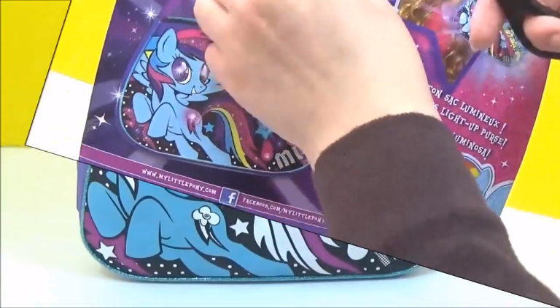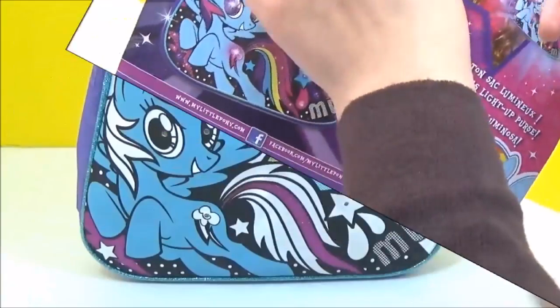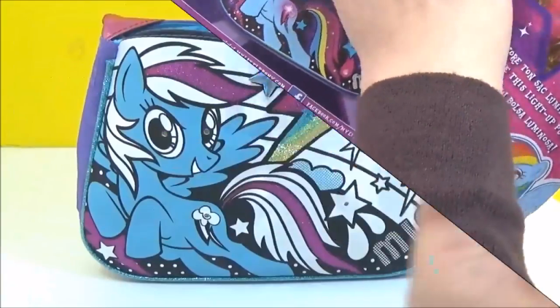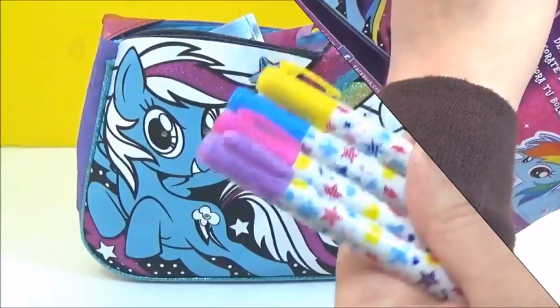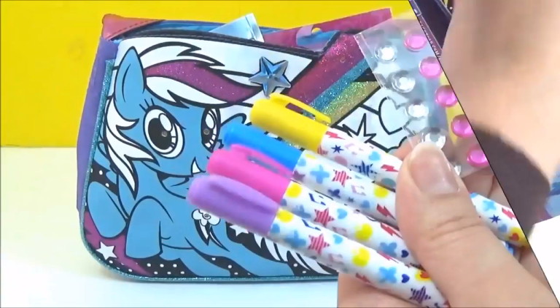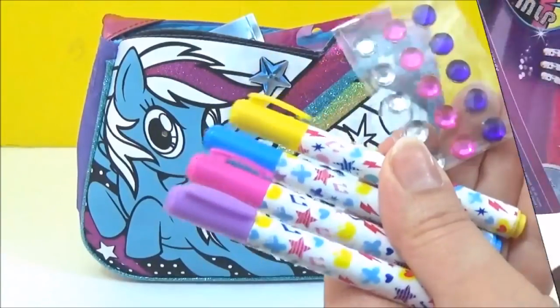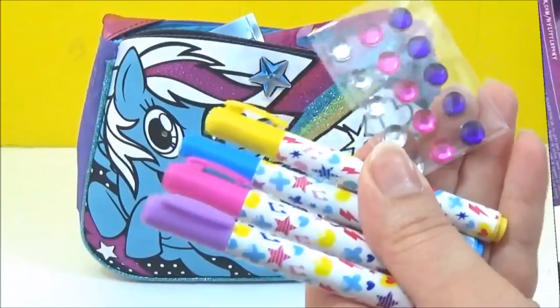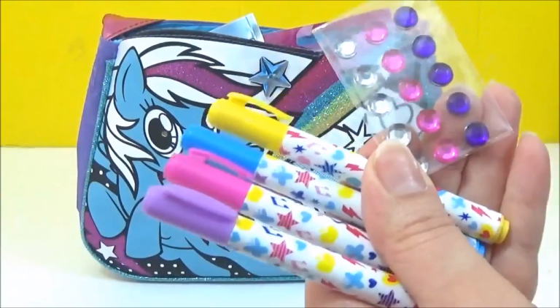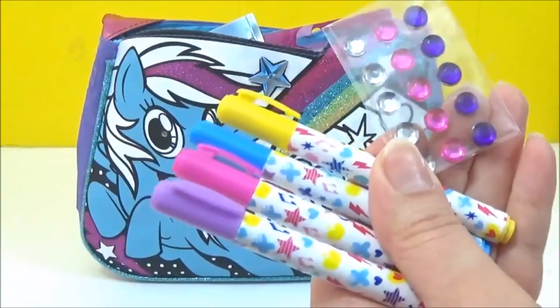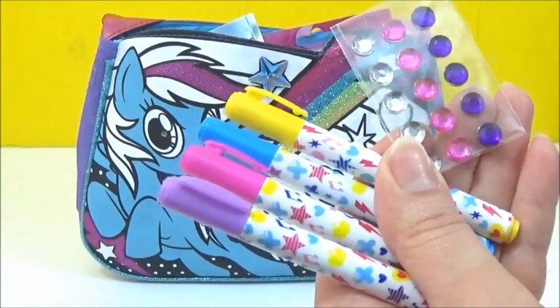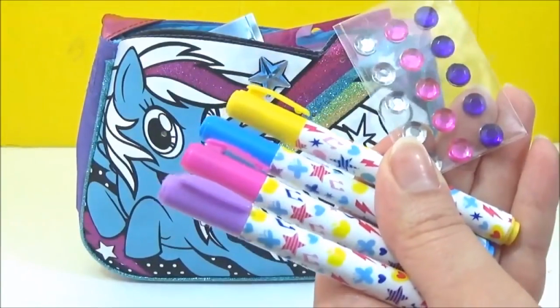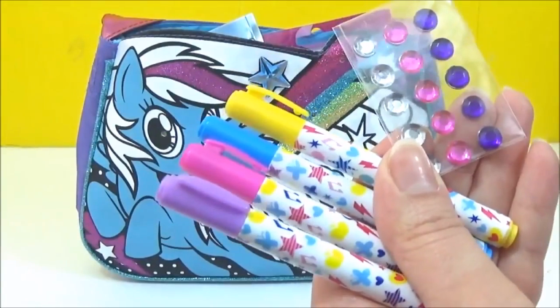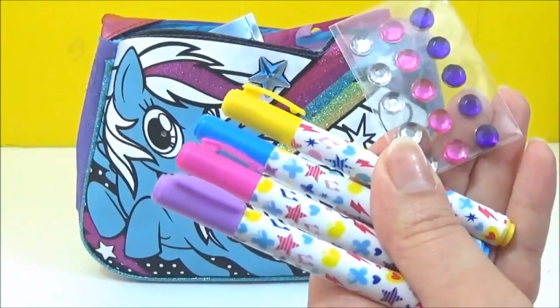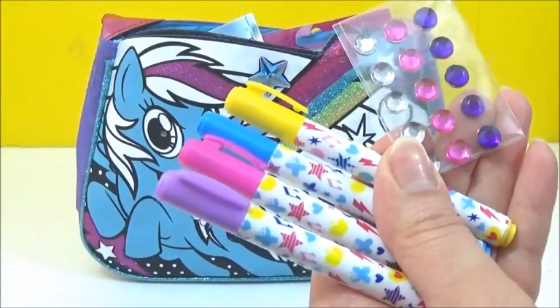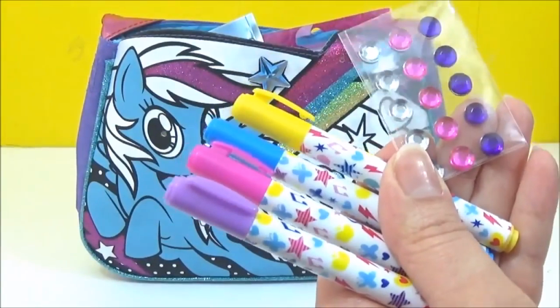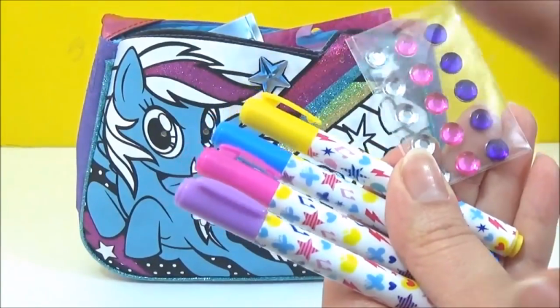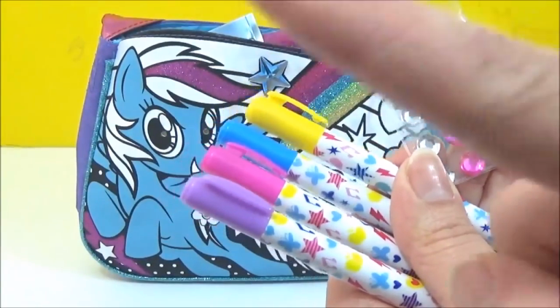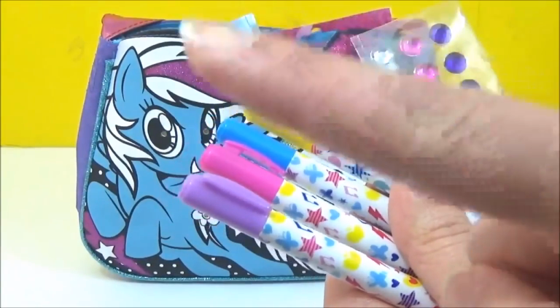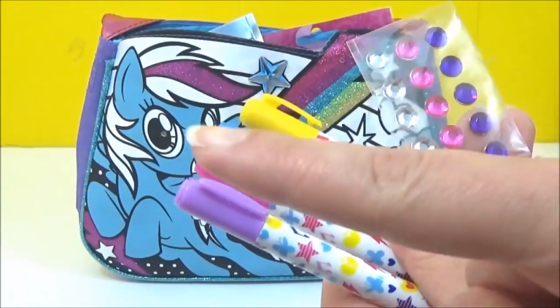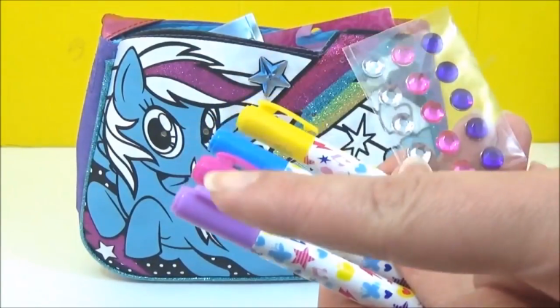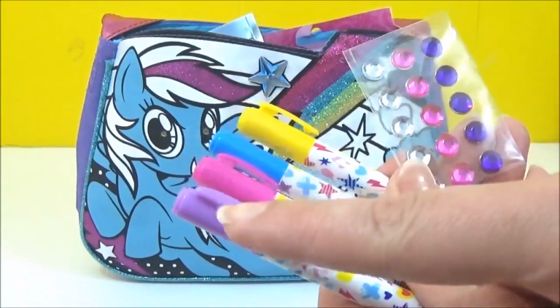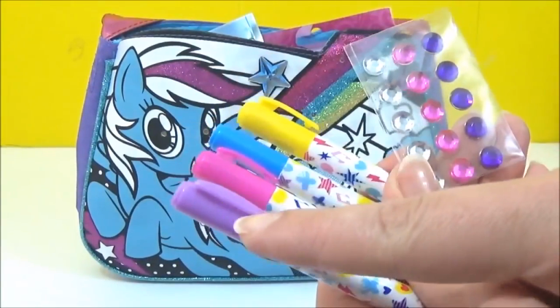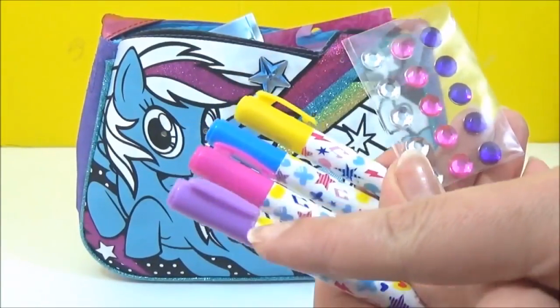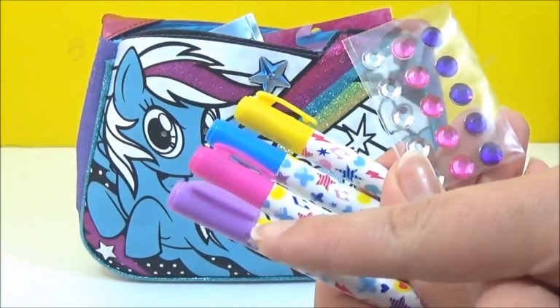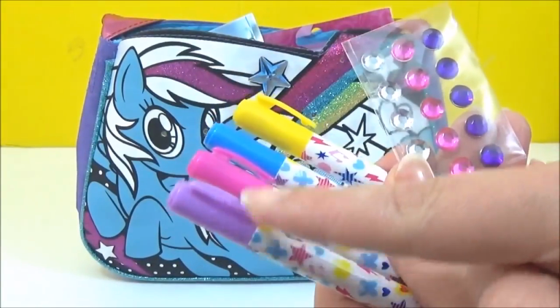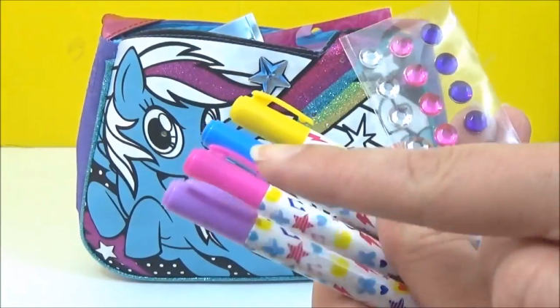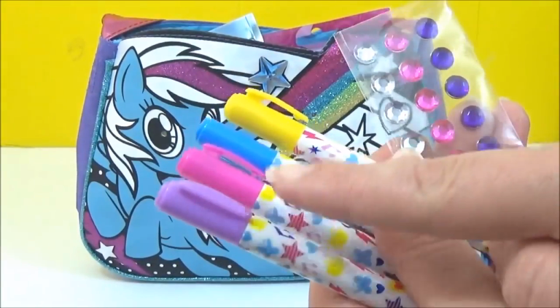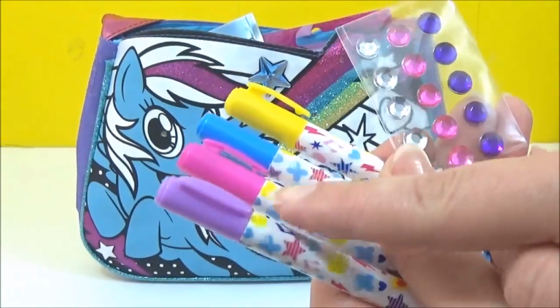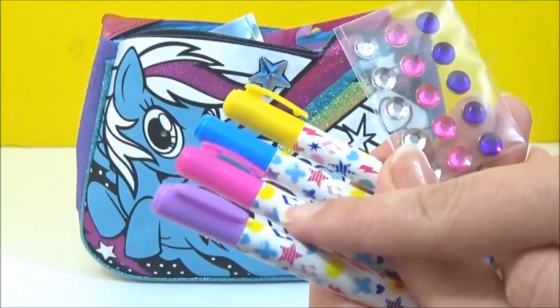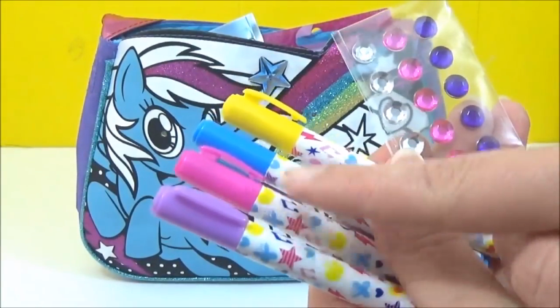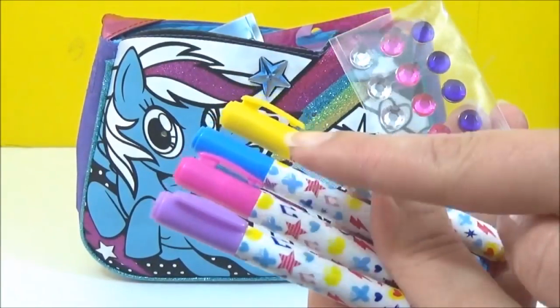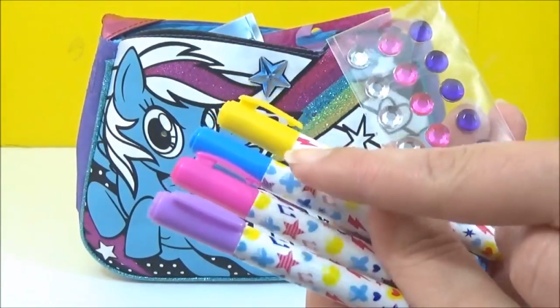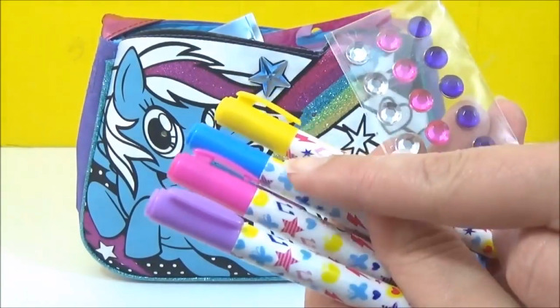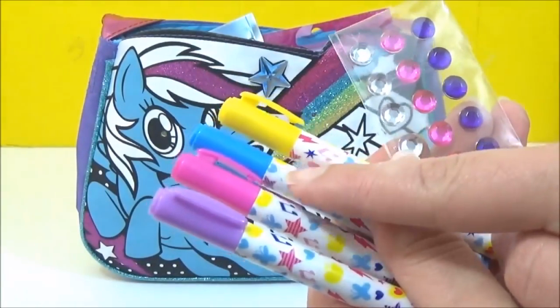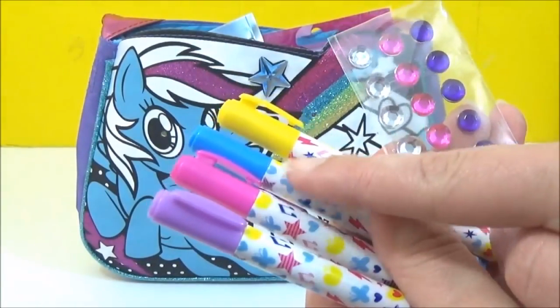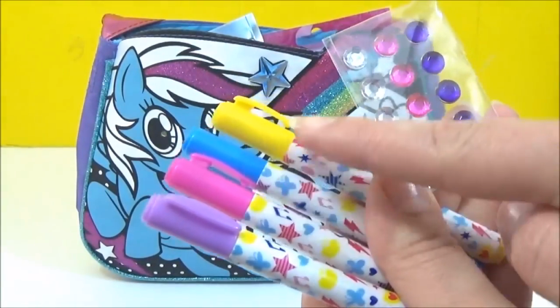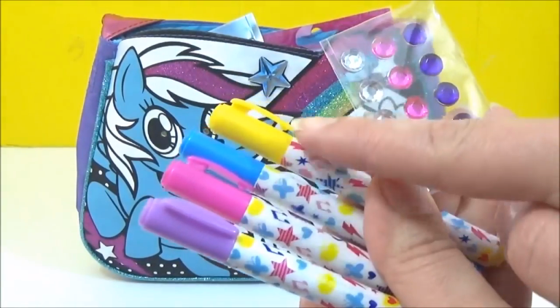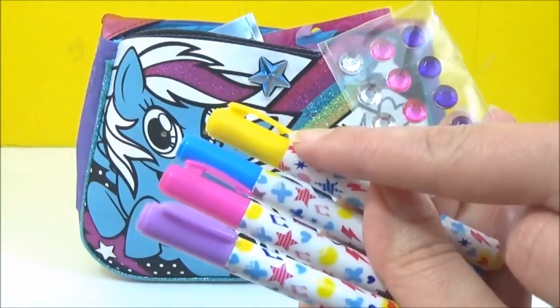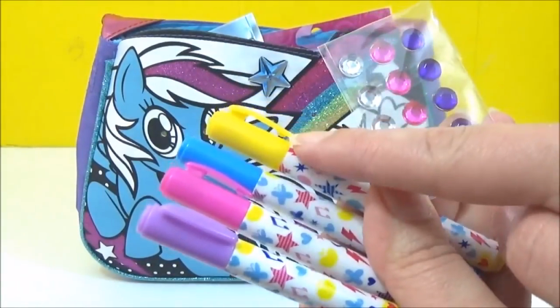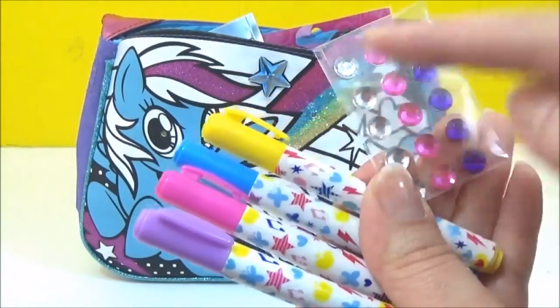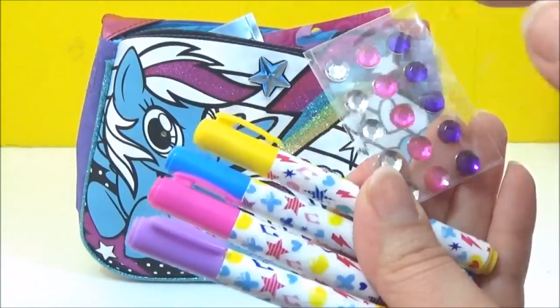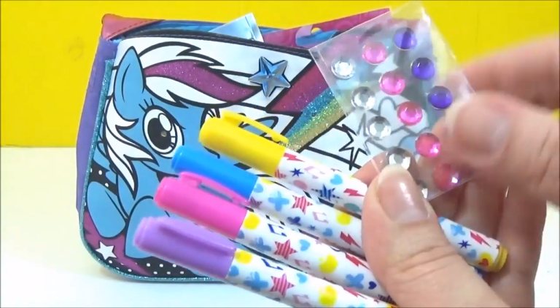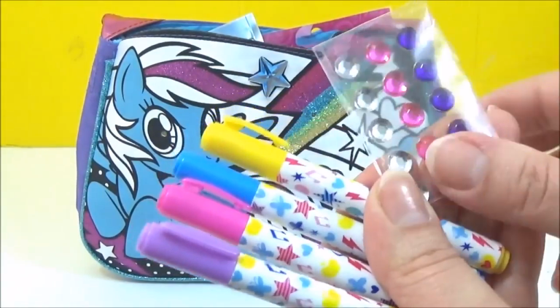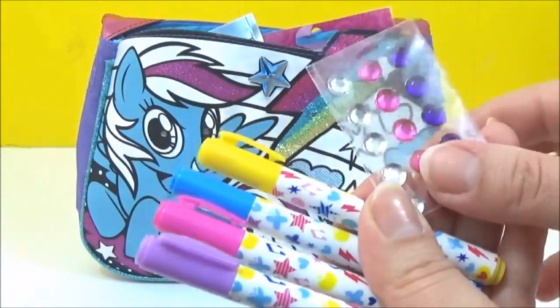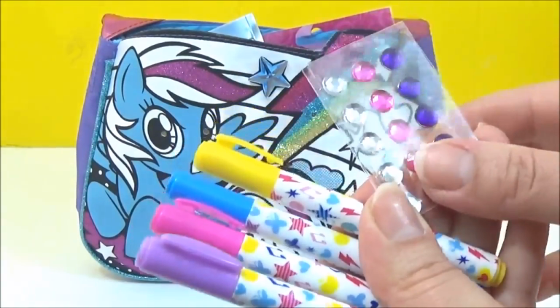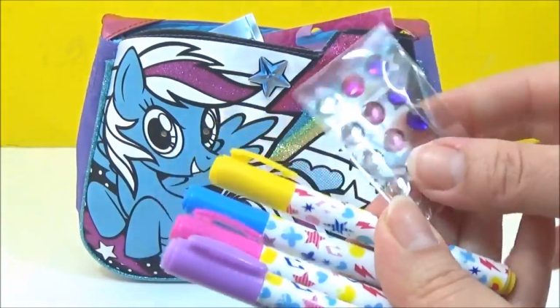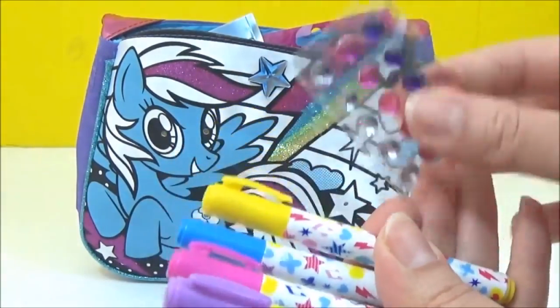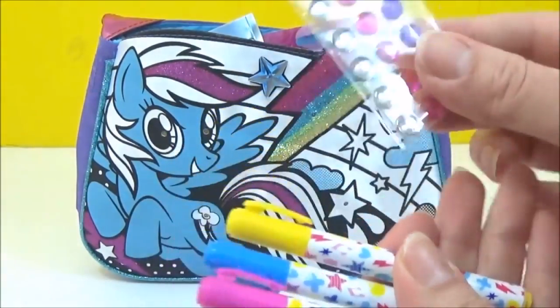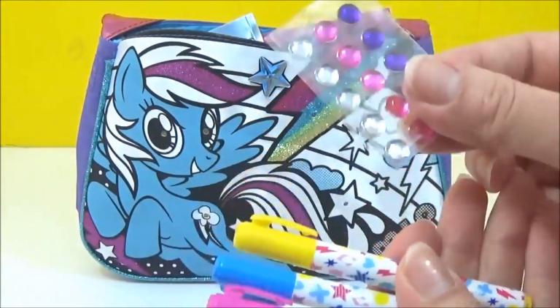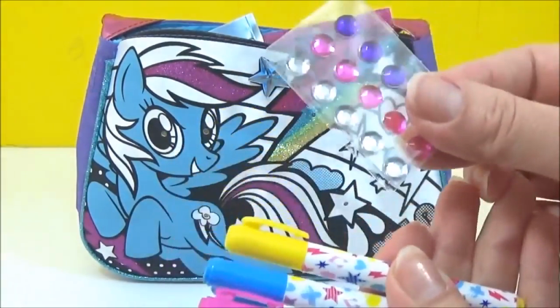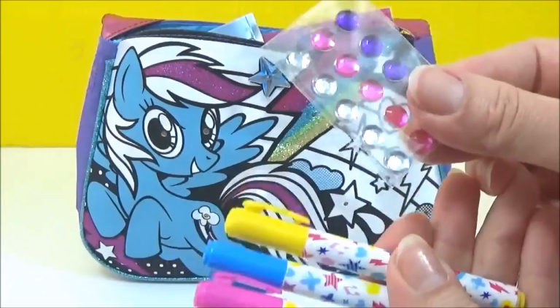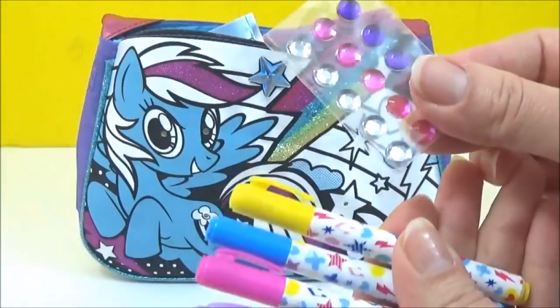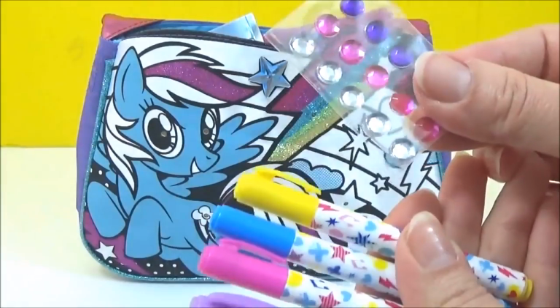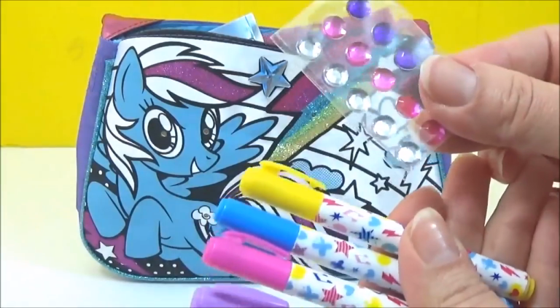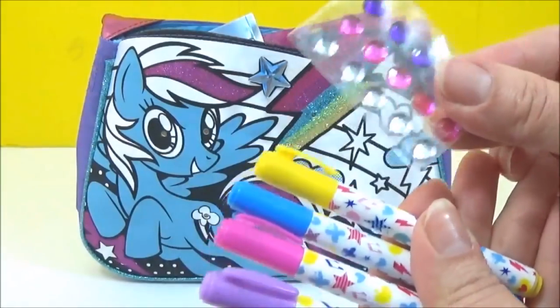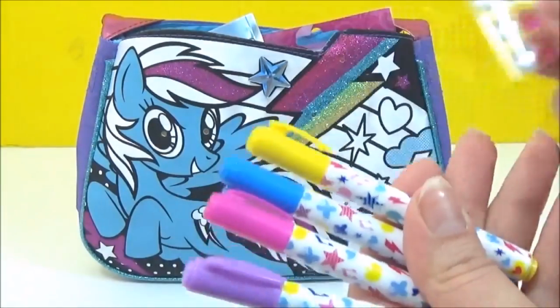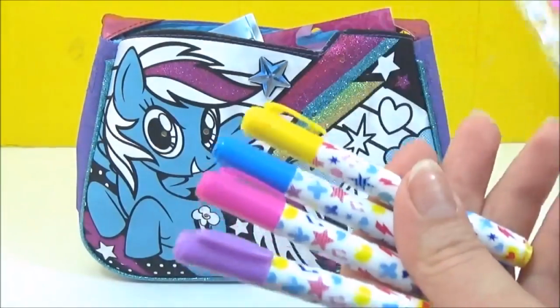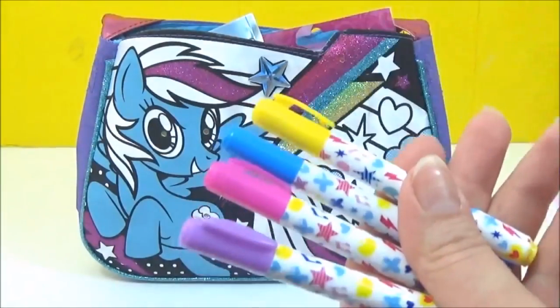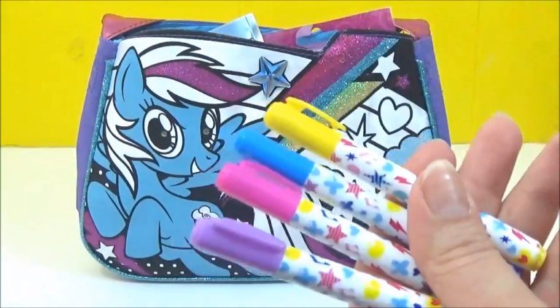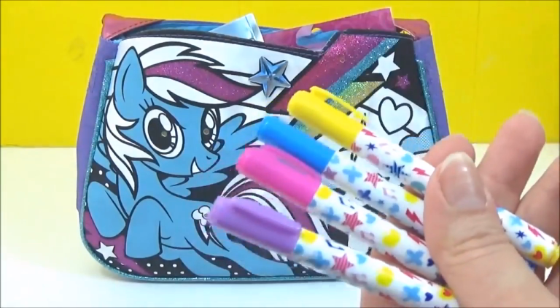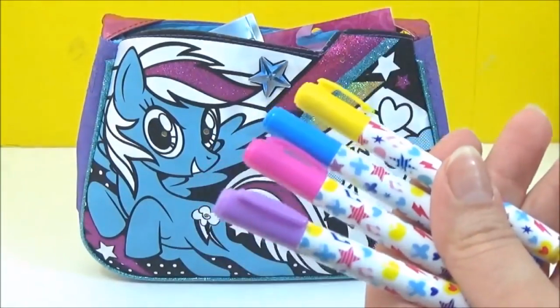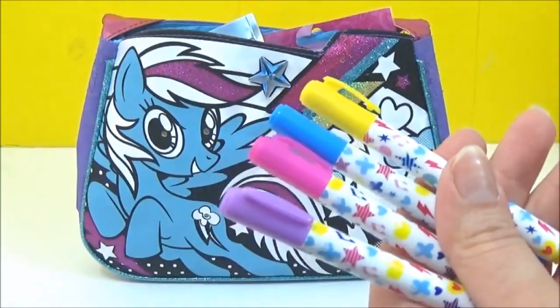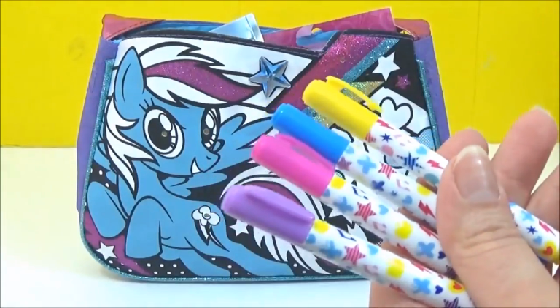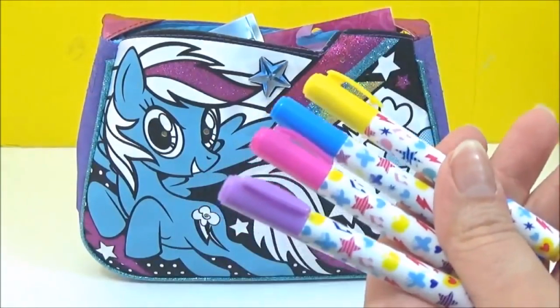So it comes with these awesome colors: purple, pink, blue, yellow, and some gems. So let's get coloring!